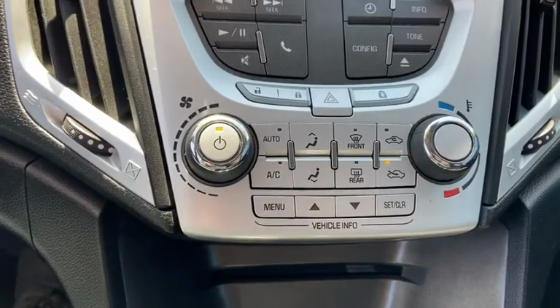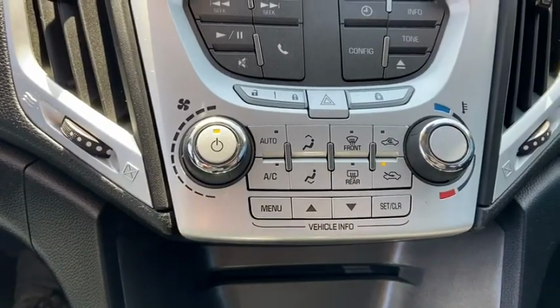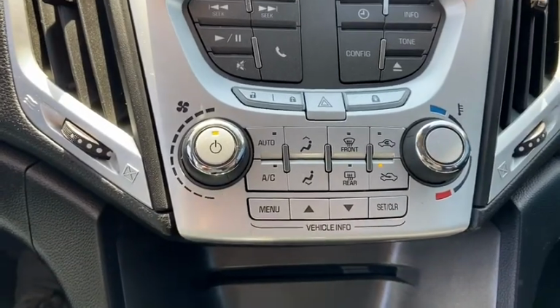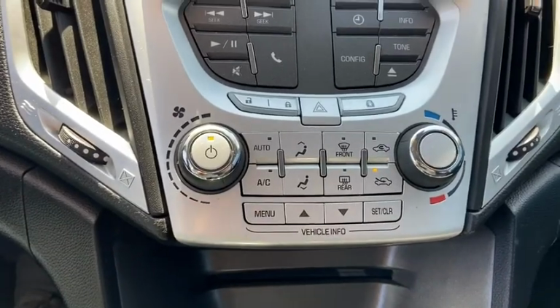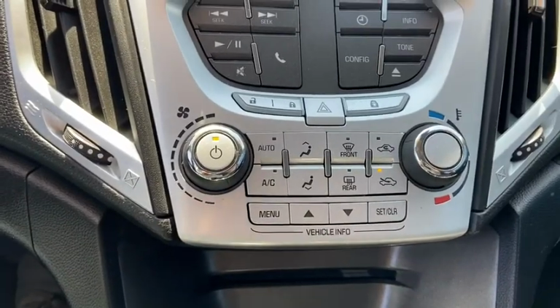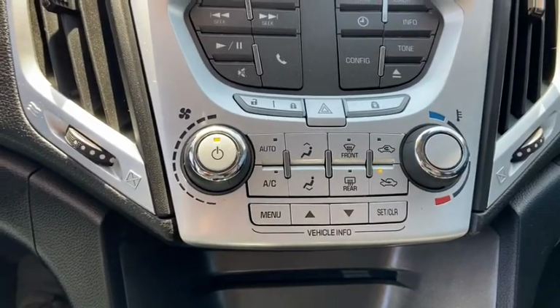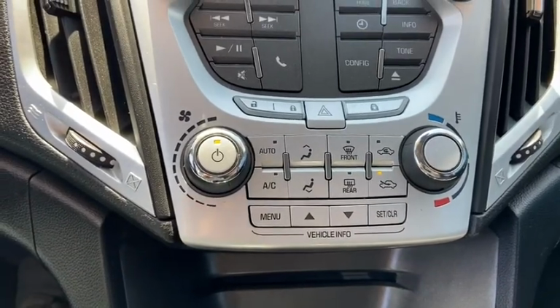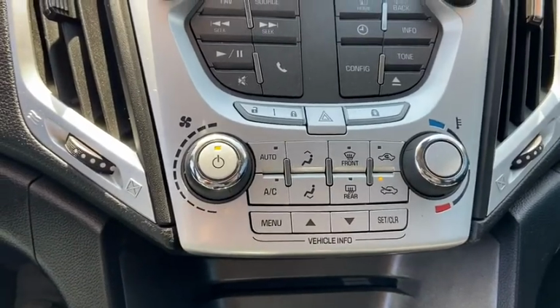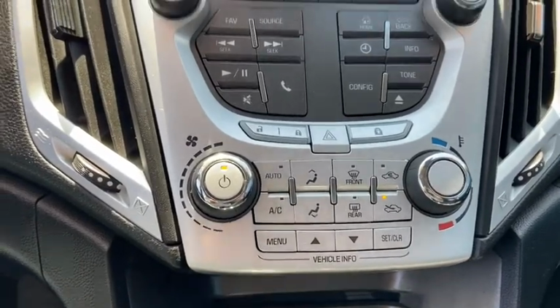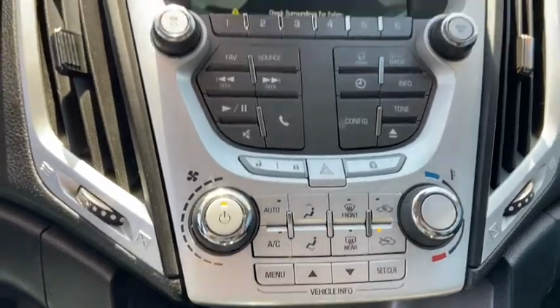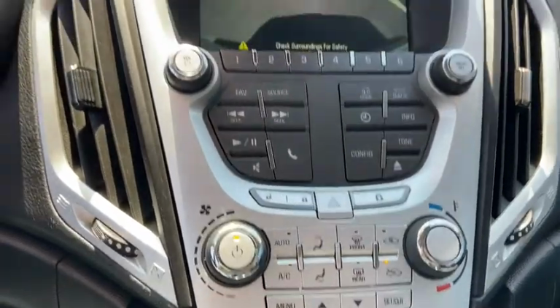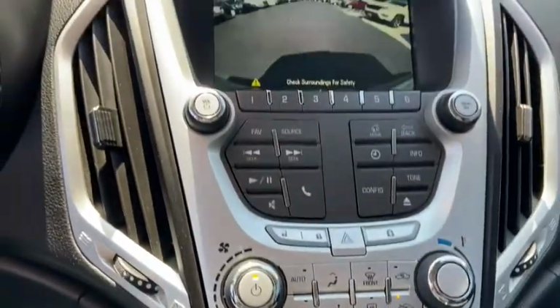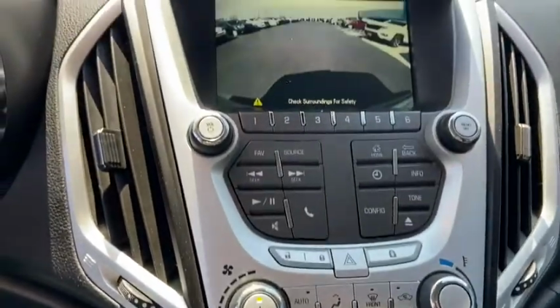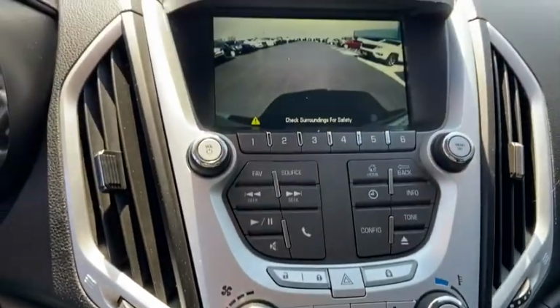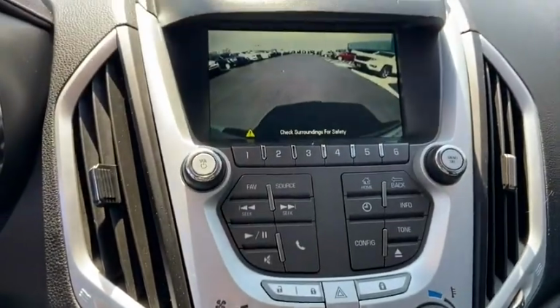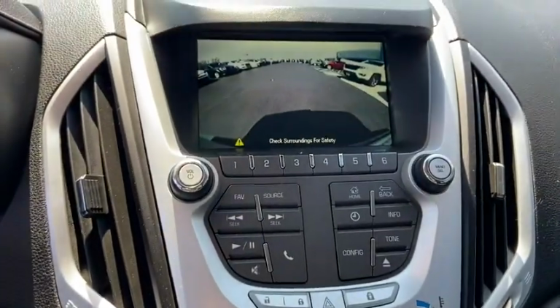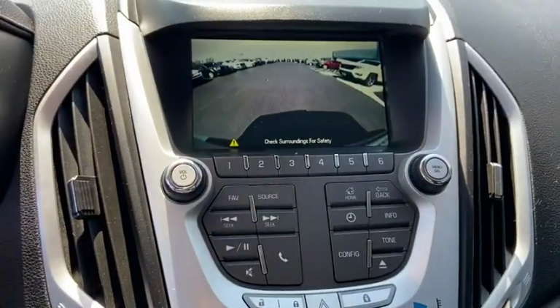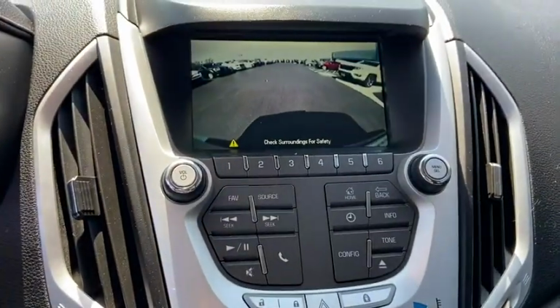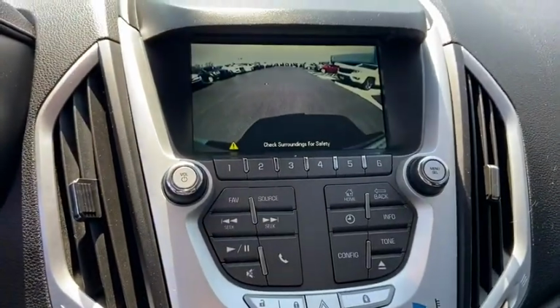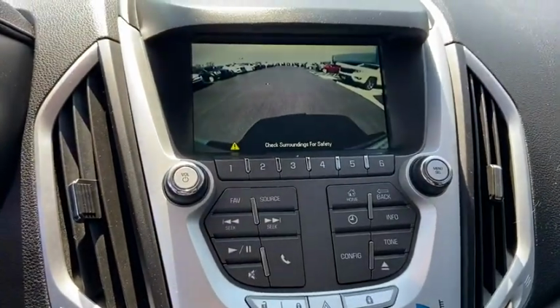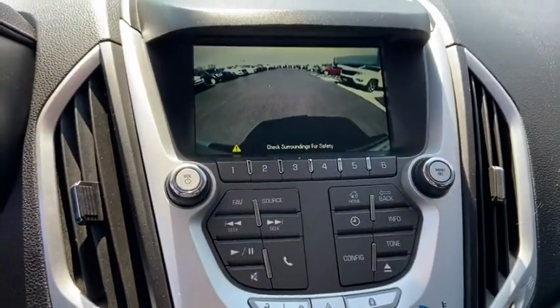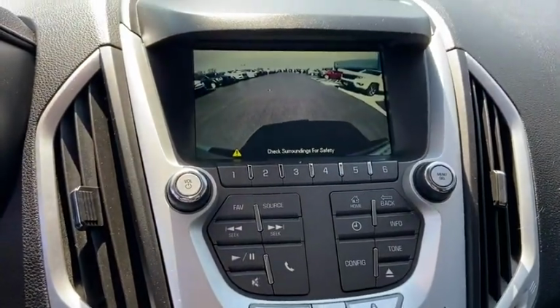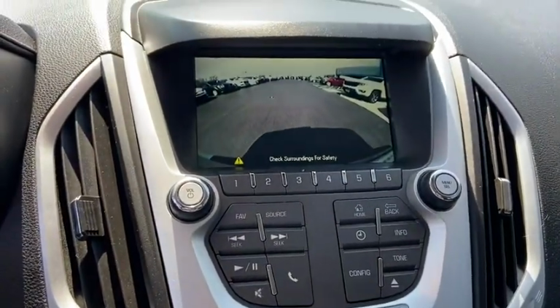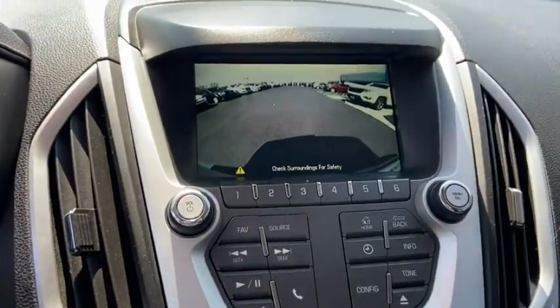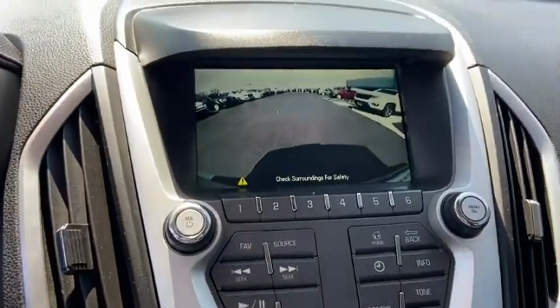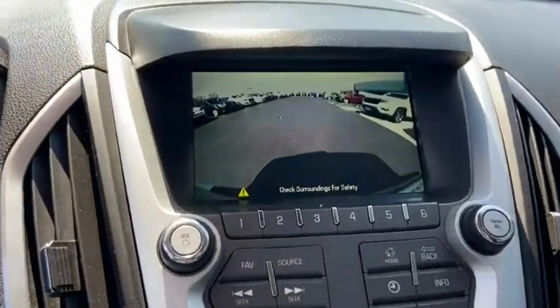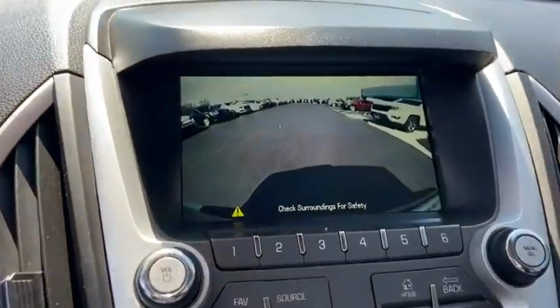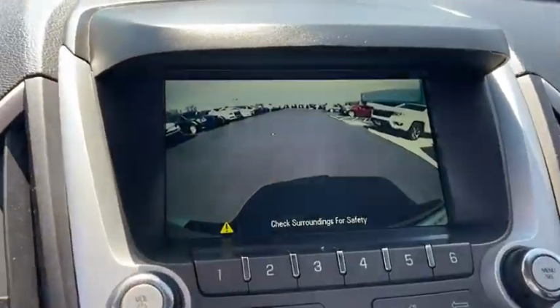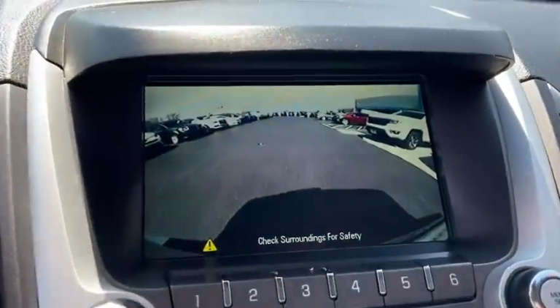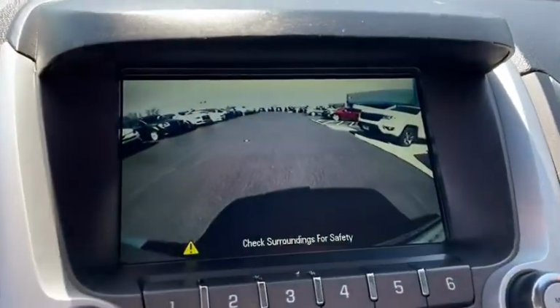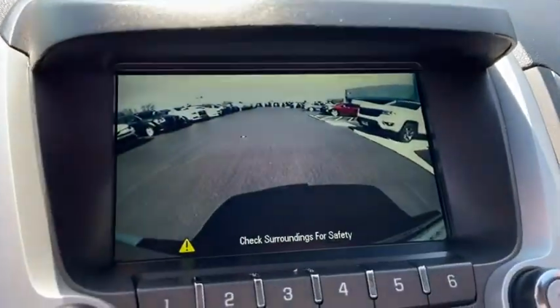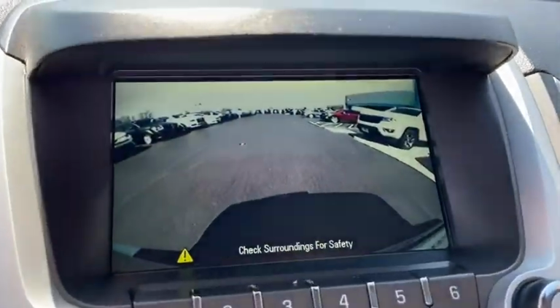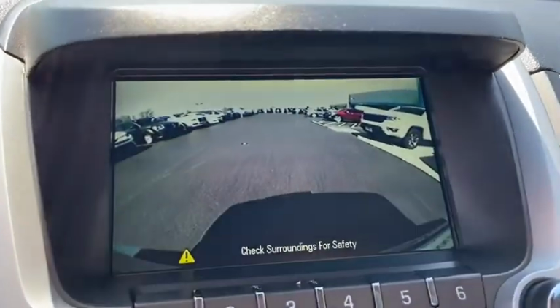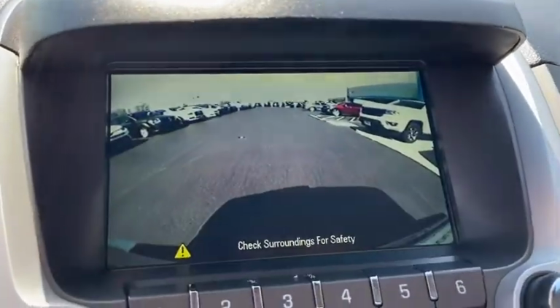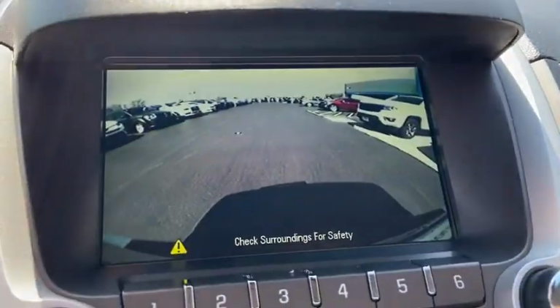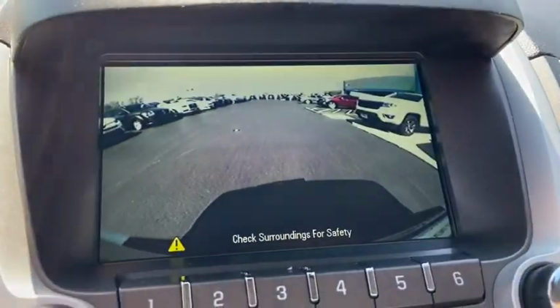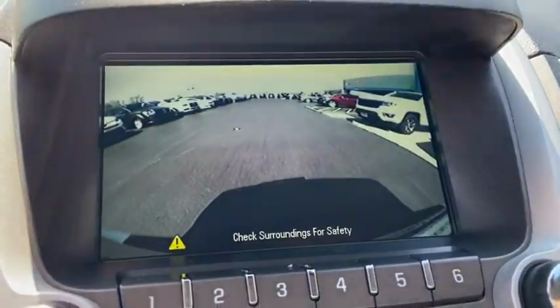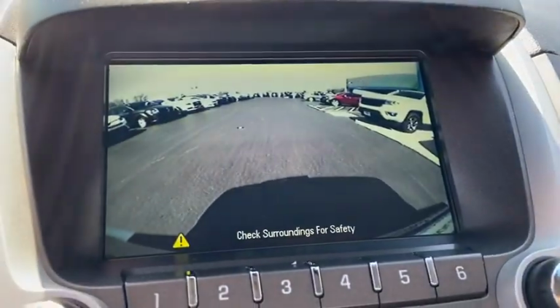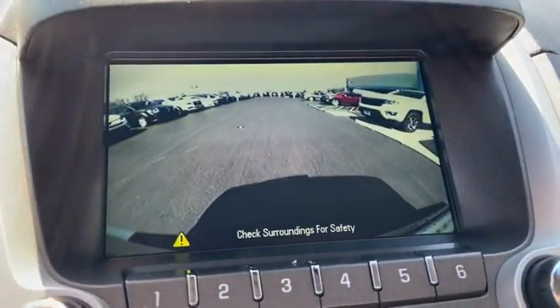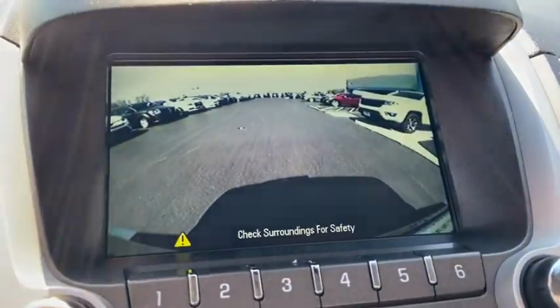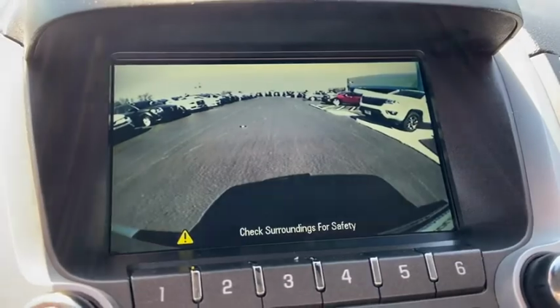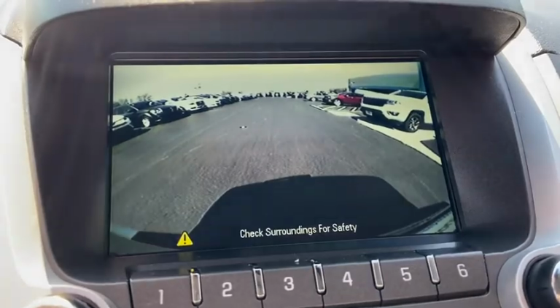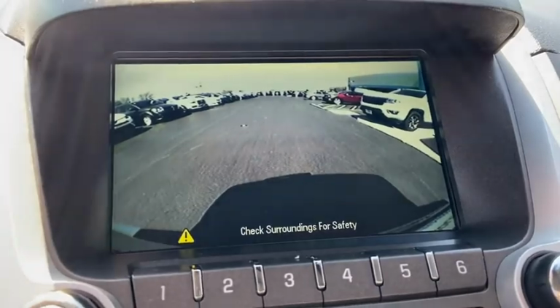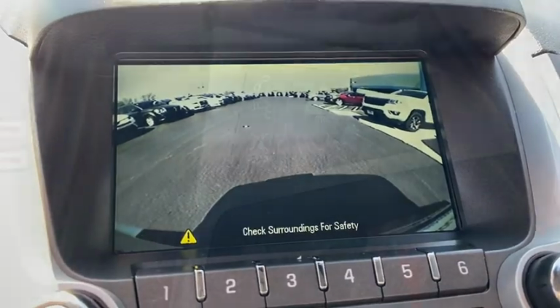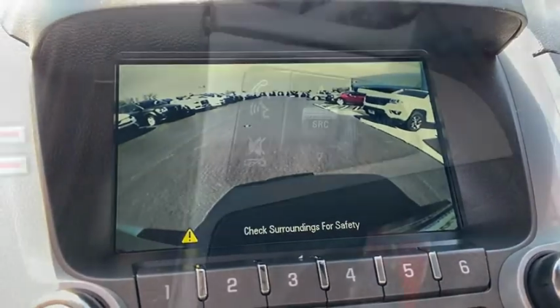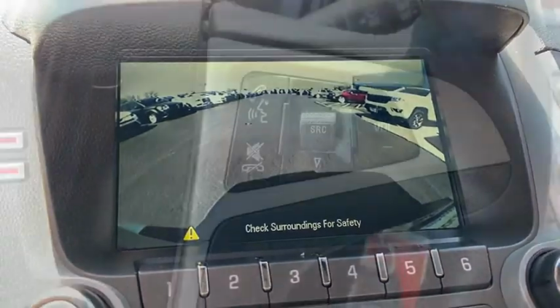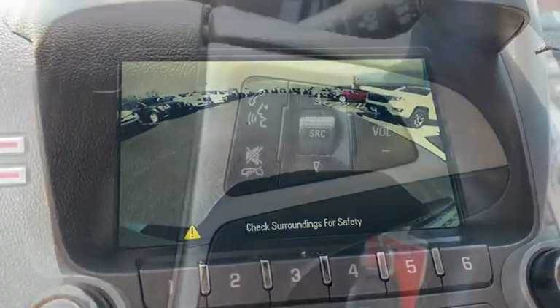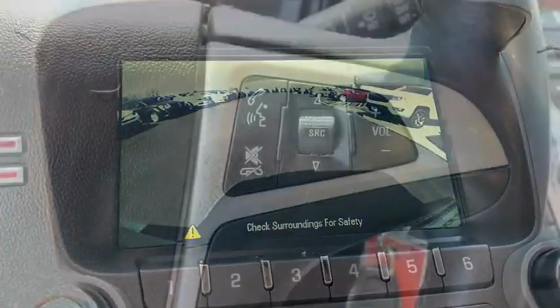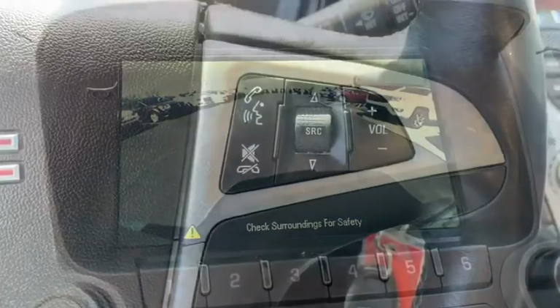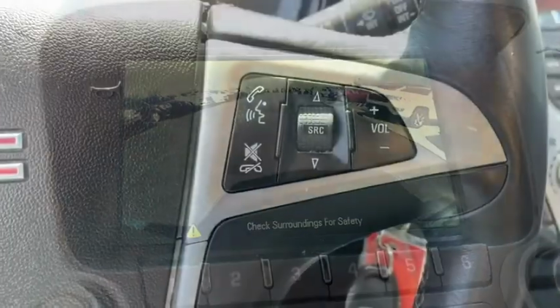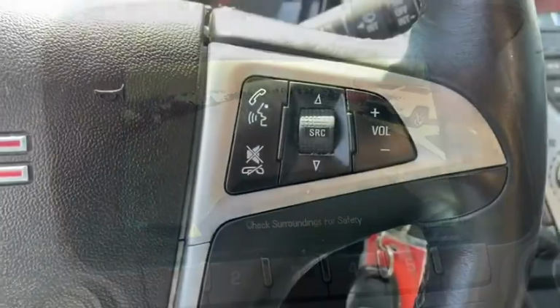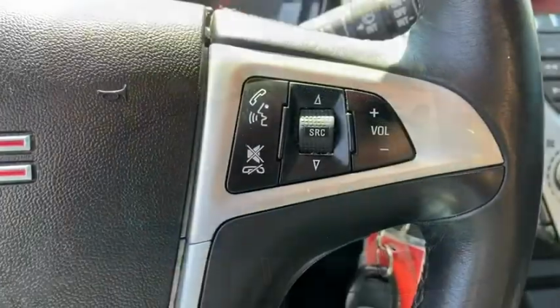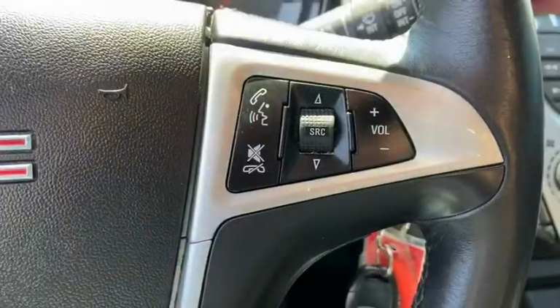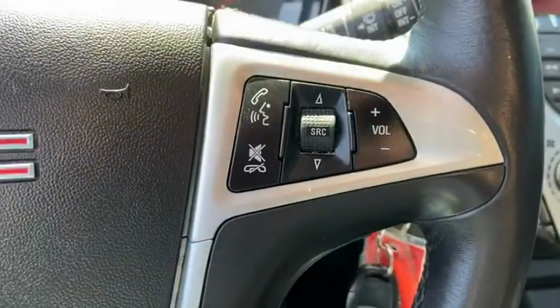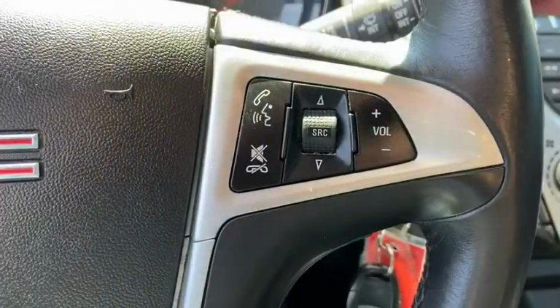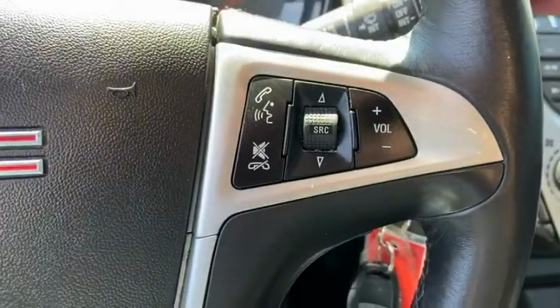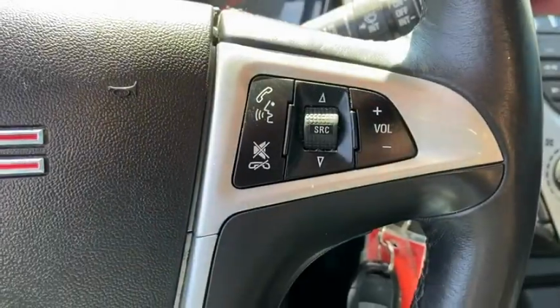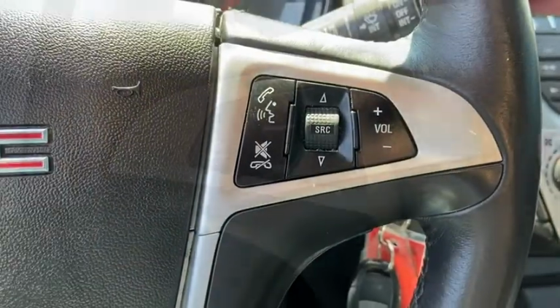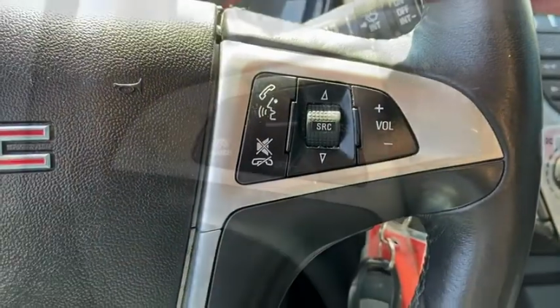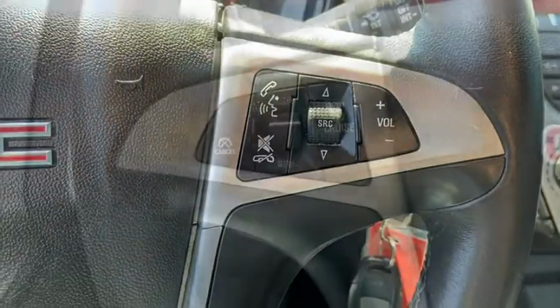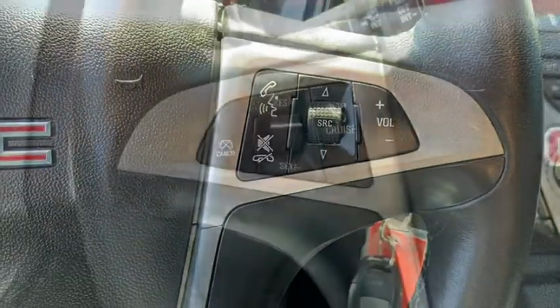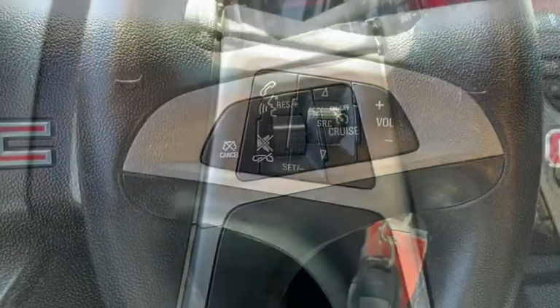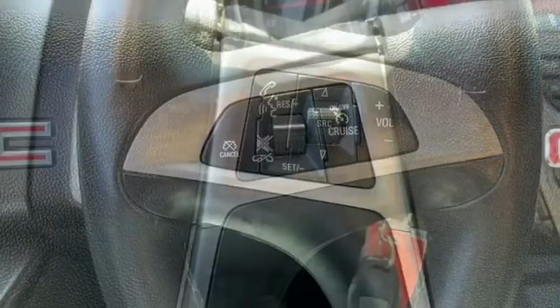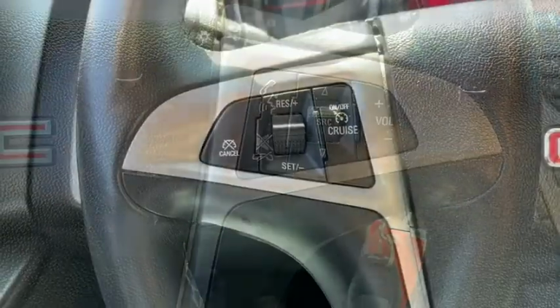Power windows, power door locks, fog lights. This beauty will even make your house keys jealous. Drive it today!